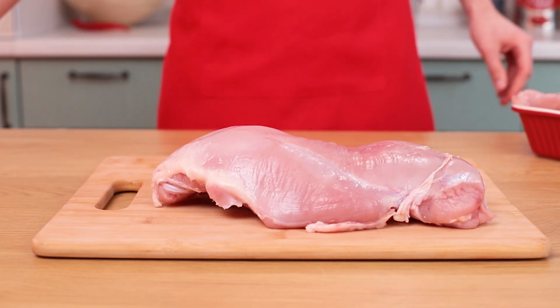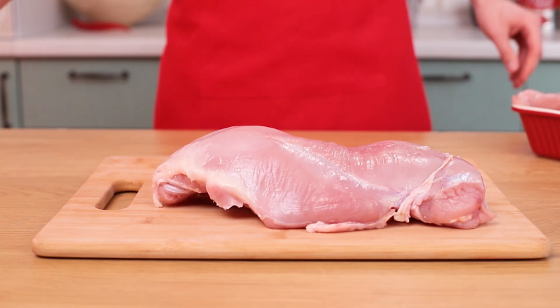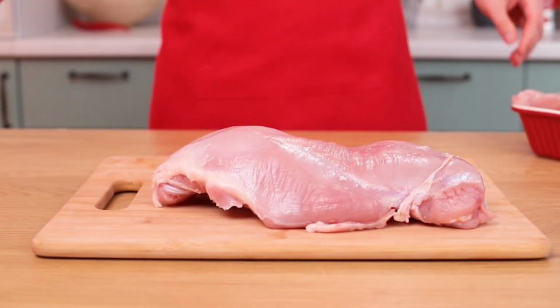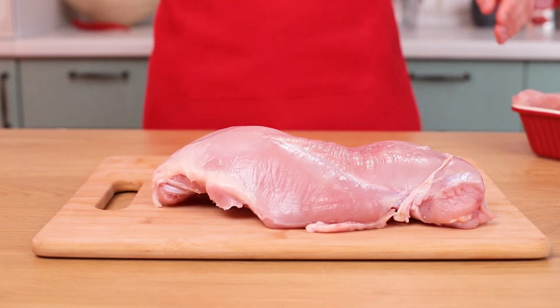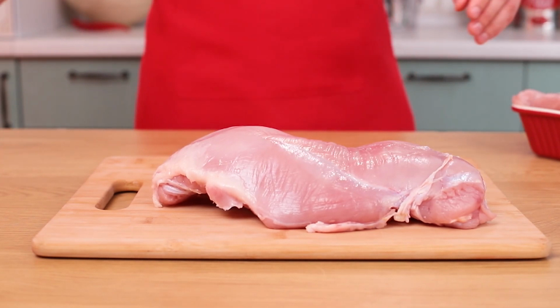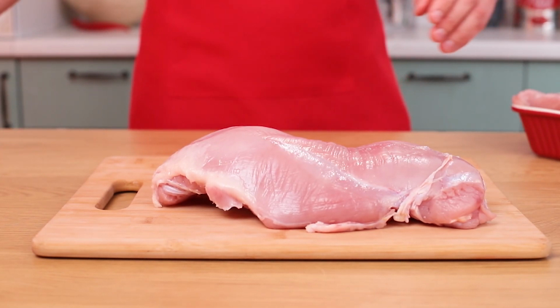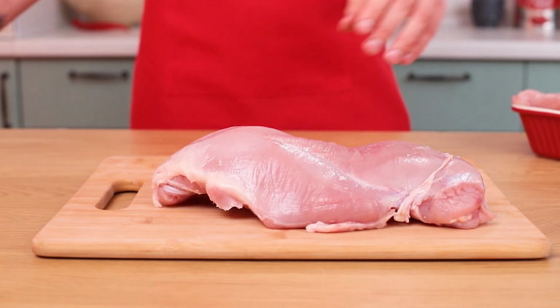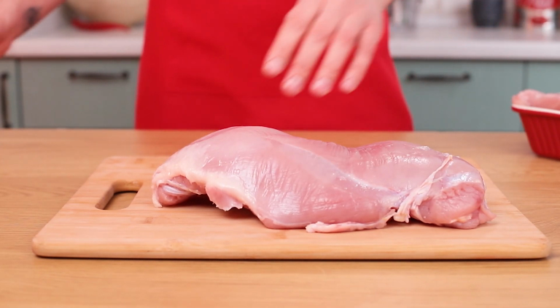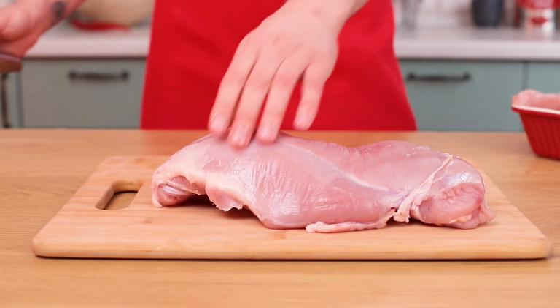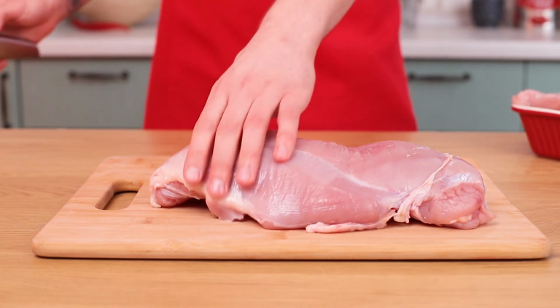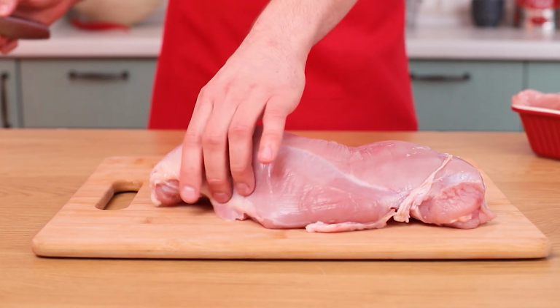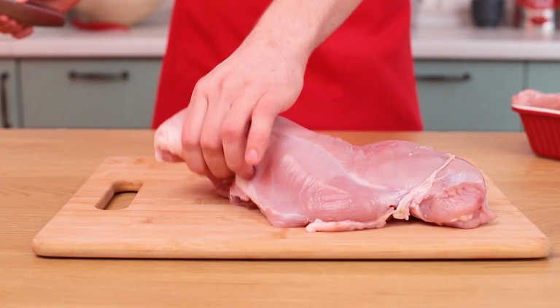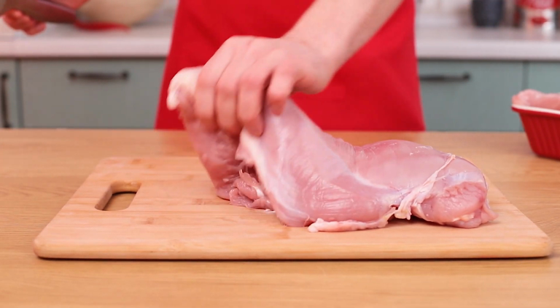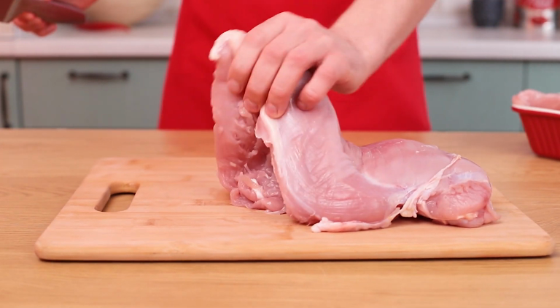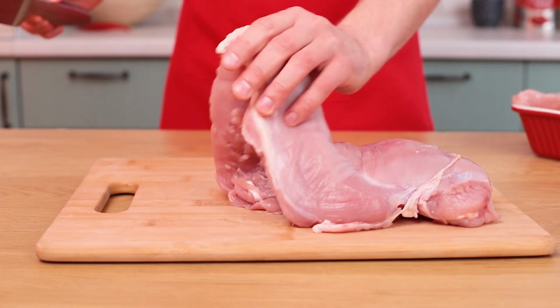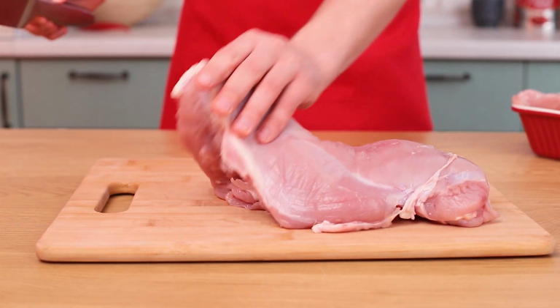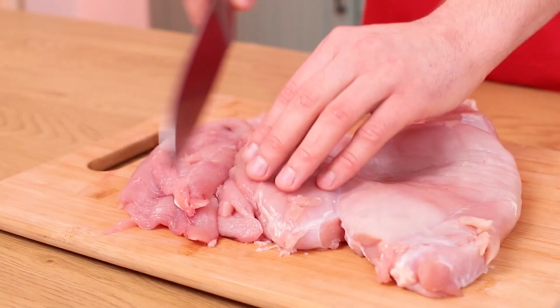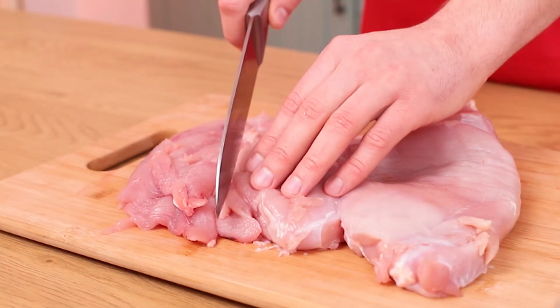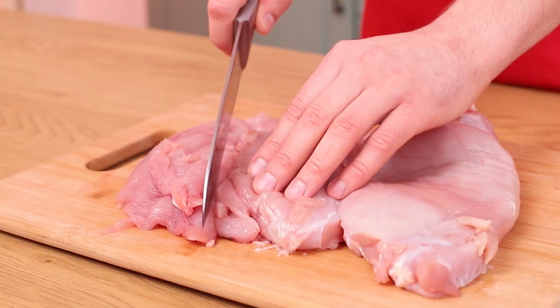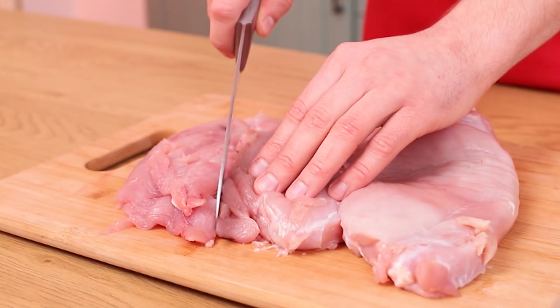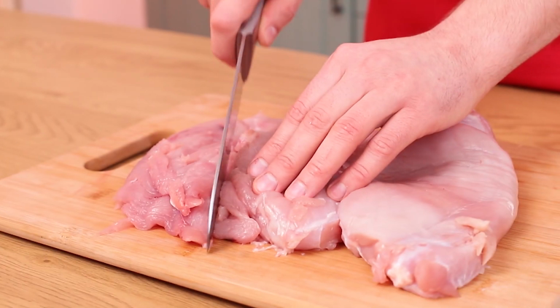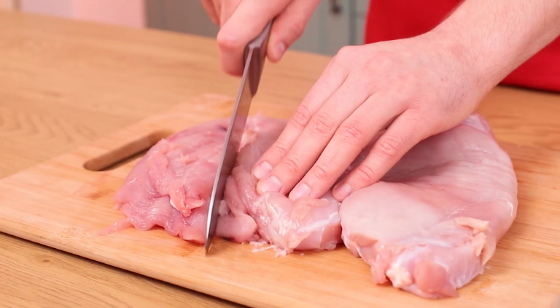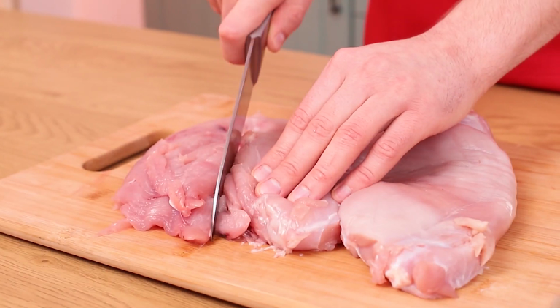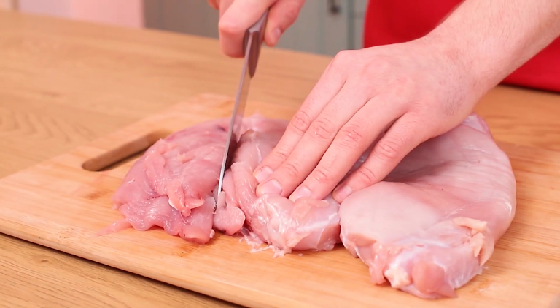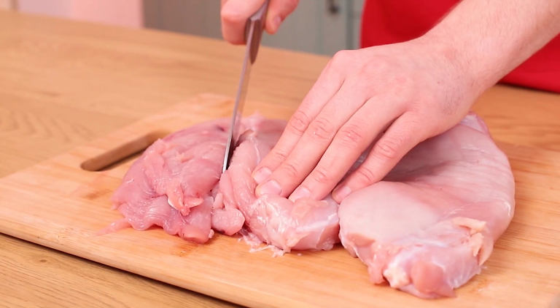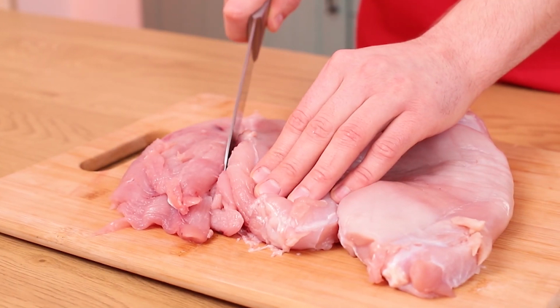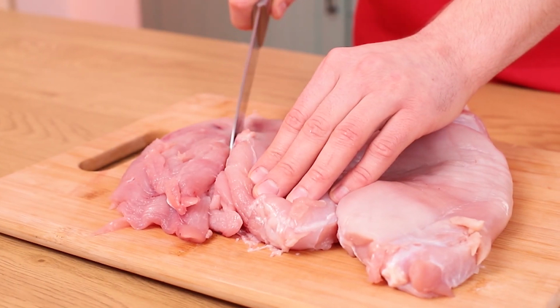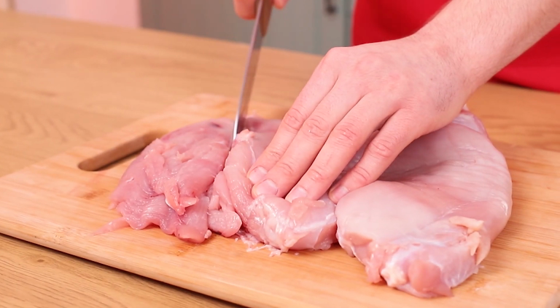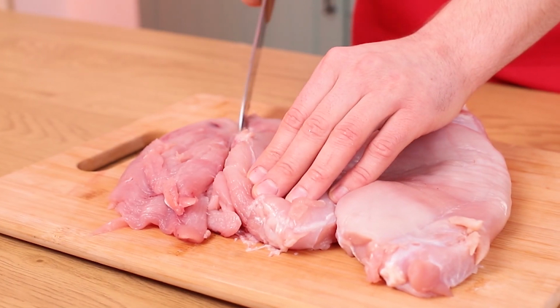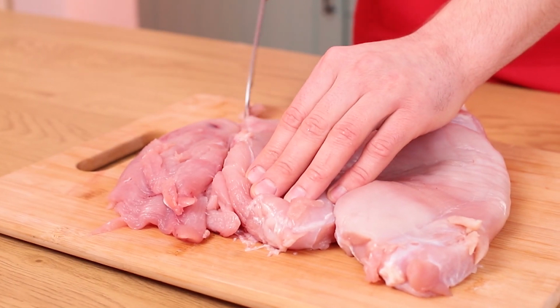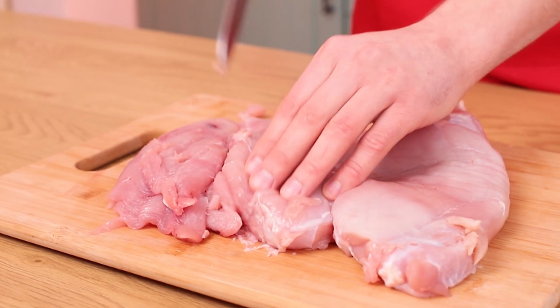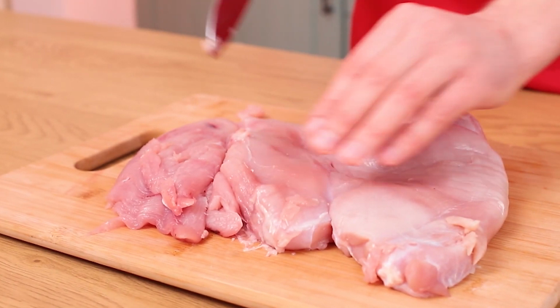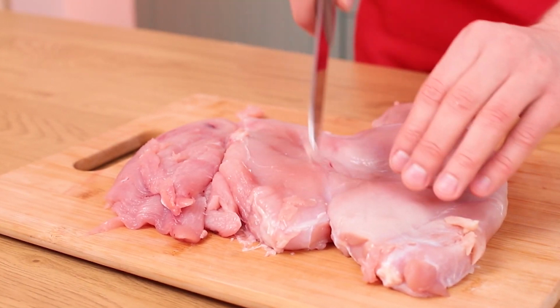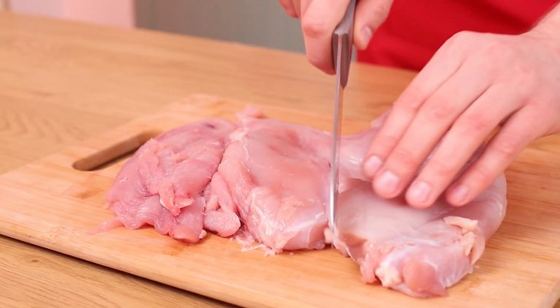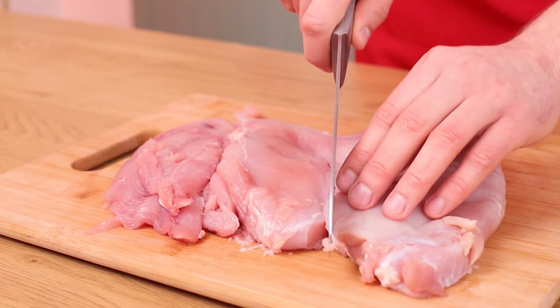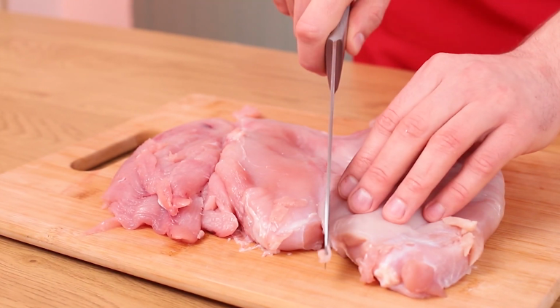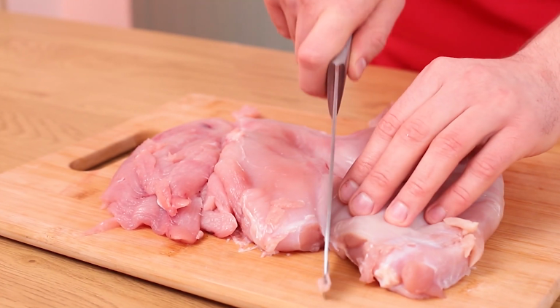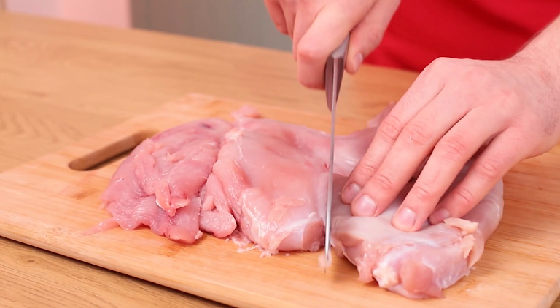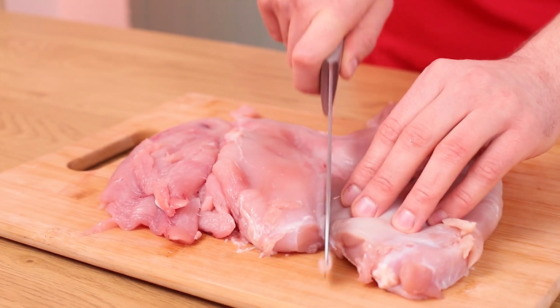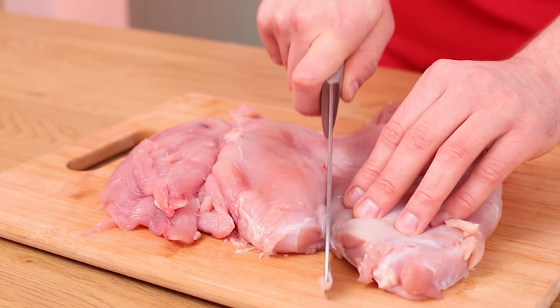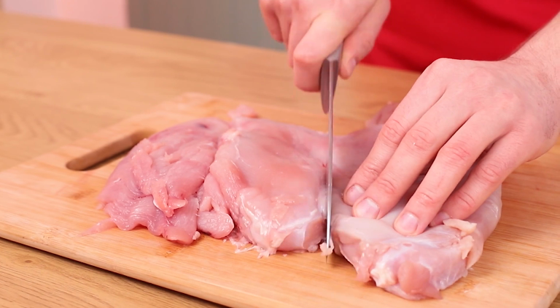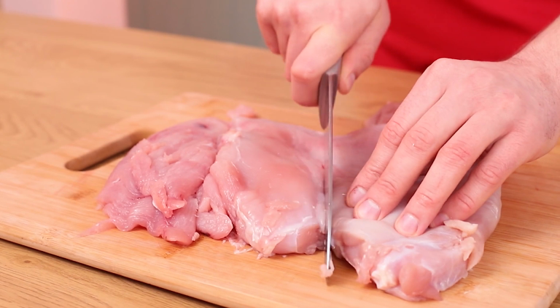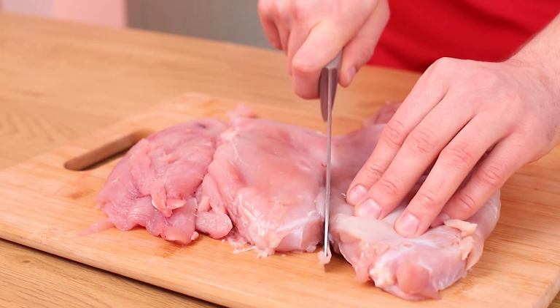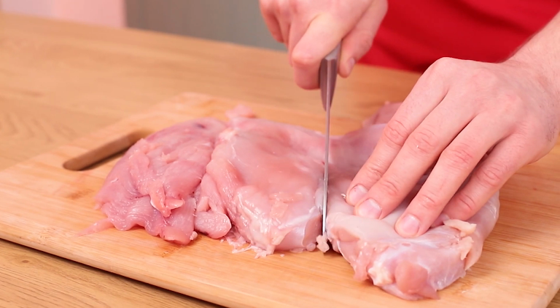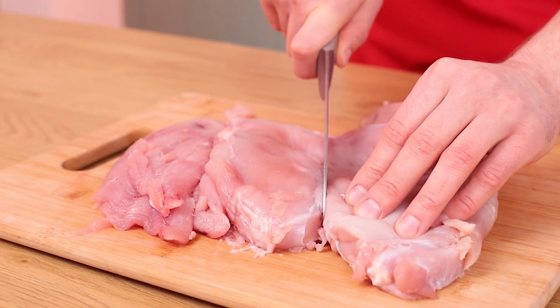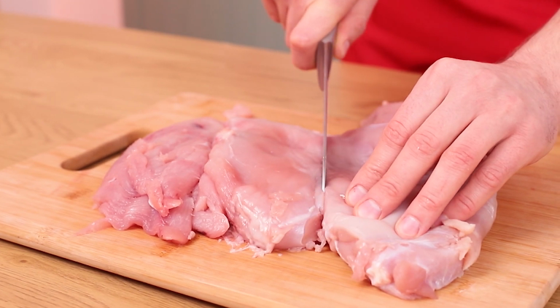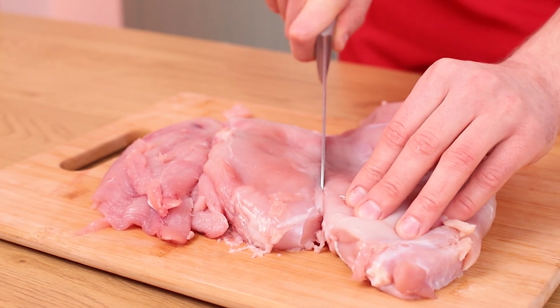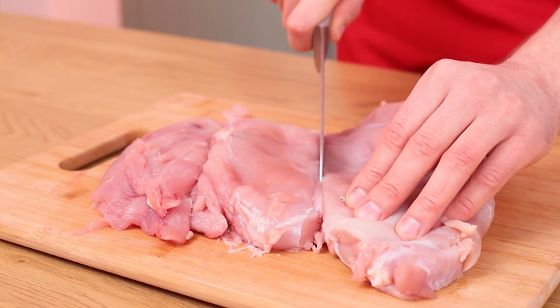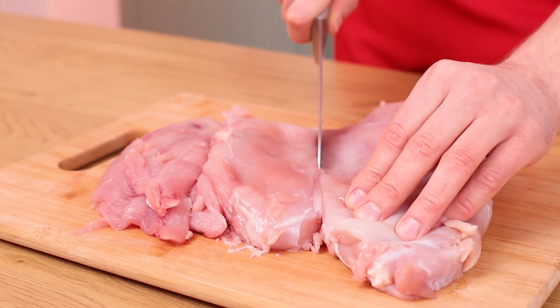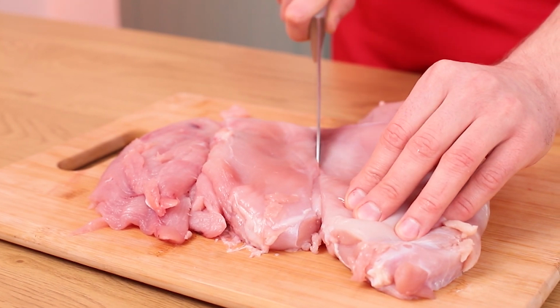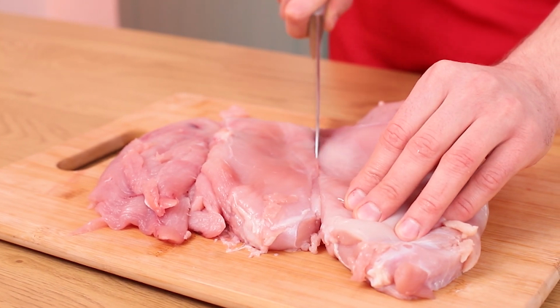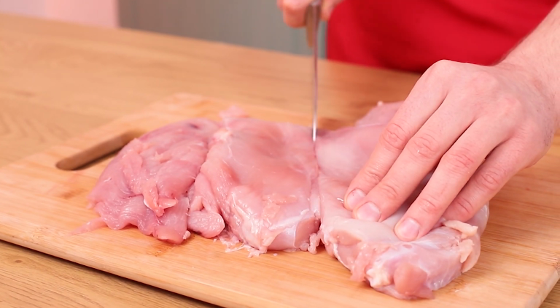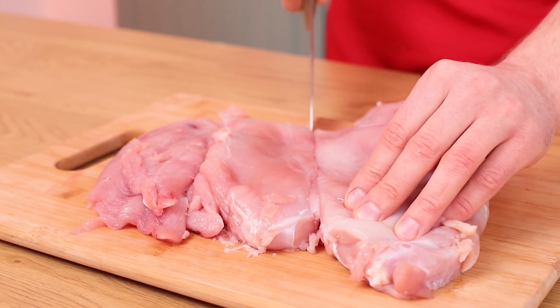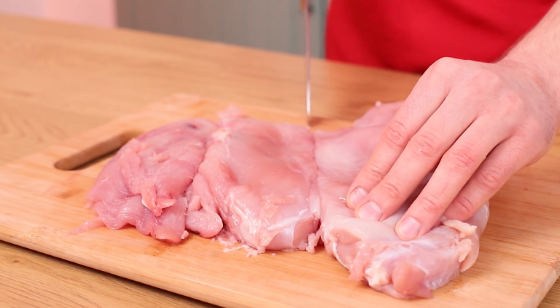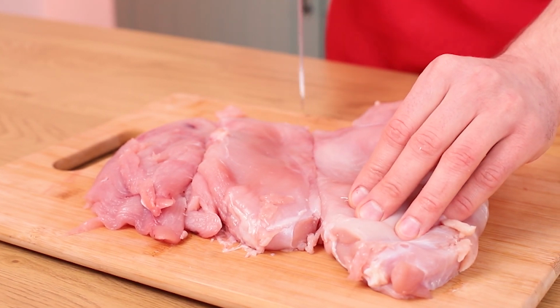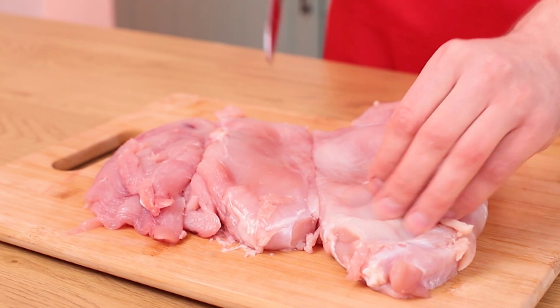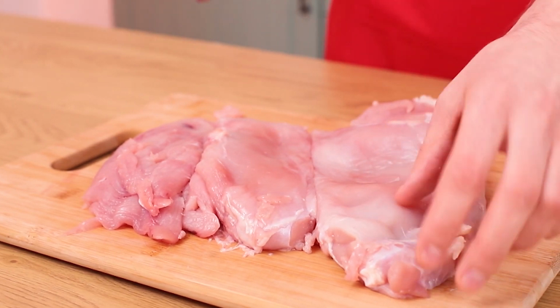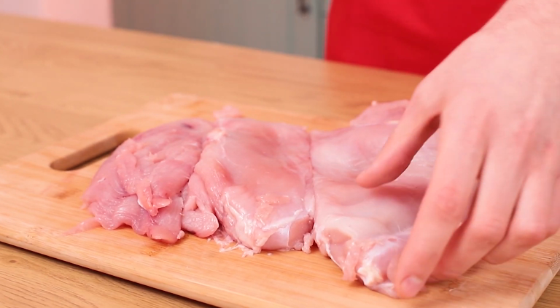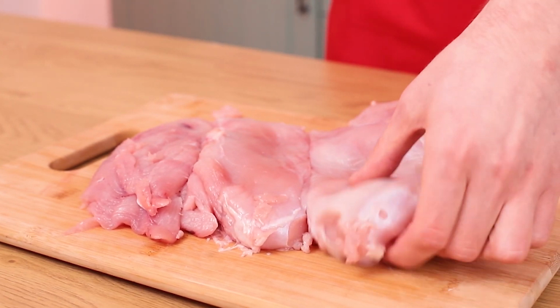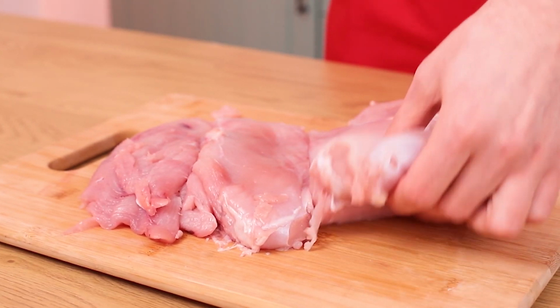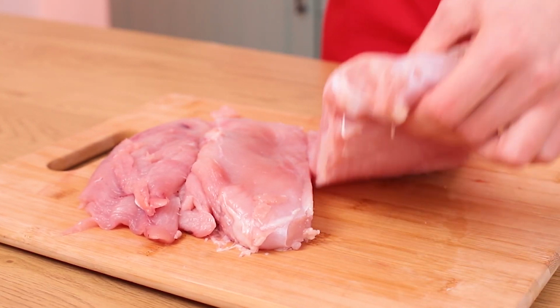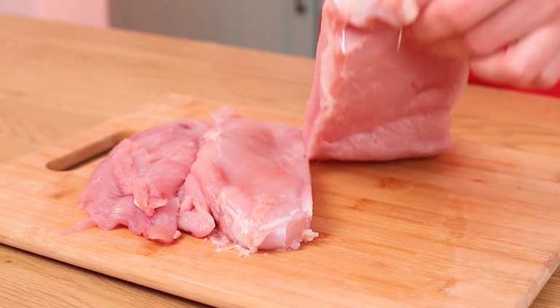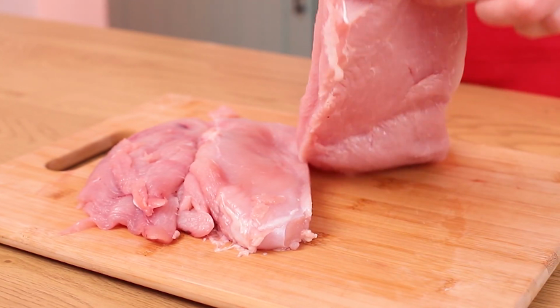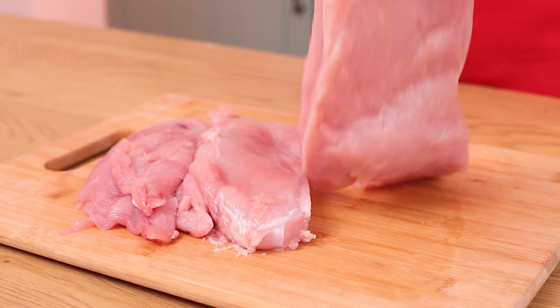KFC is all about chicken, so we'll need meat. A lot of meat. We're going big, so let's use turkey meat instead.